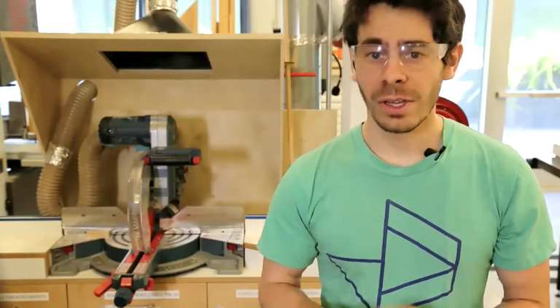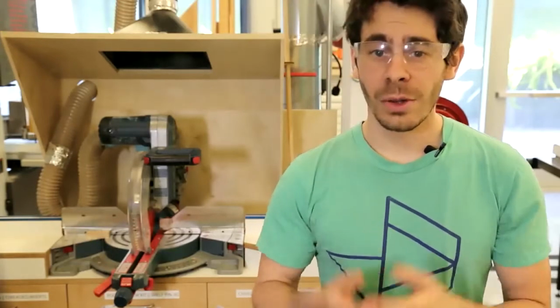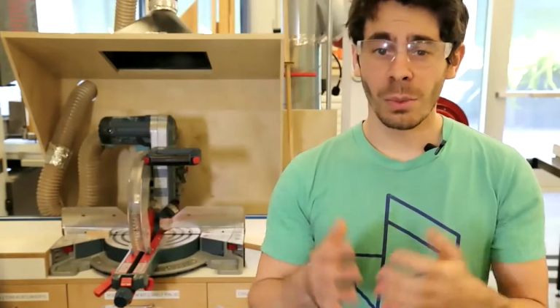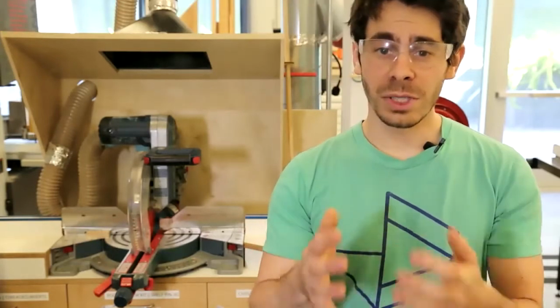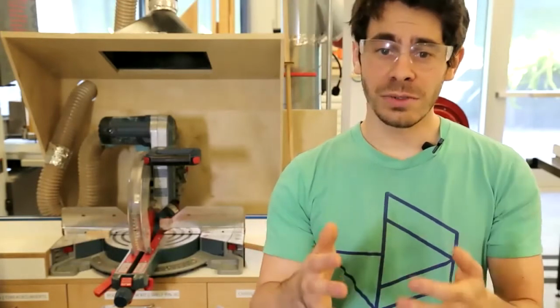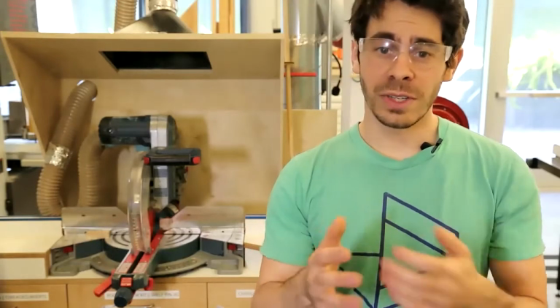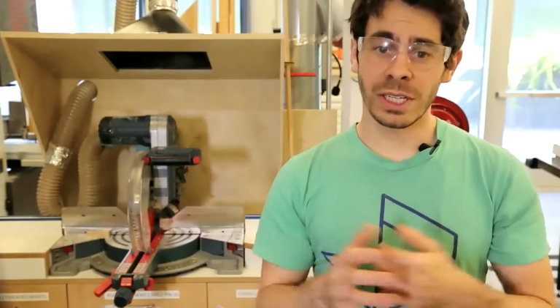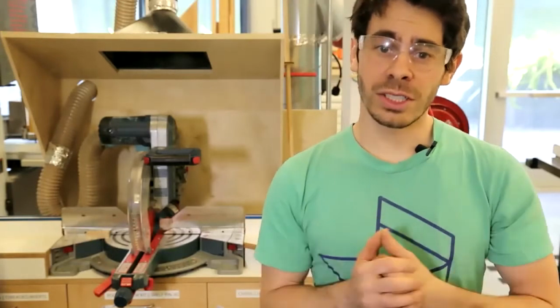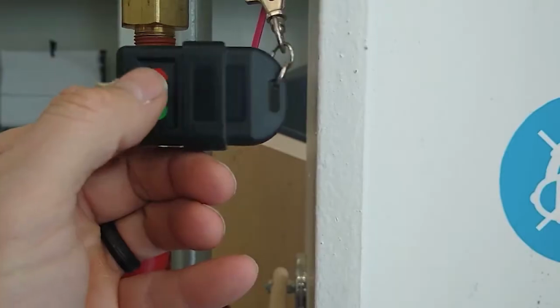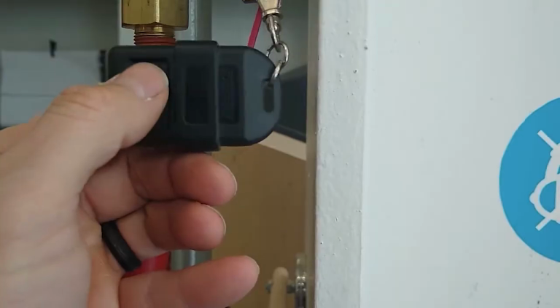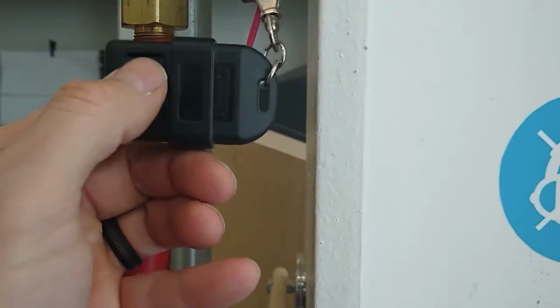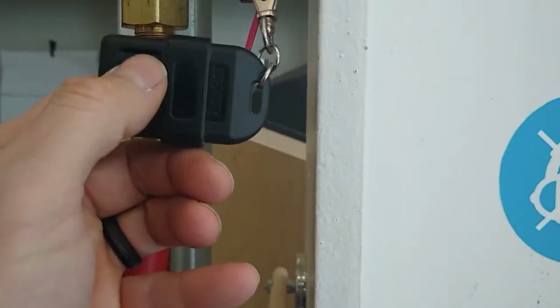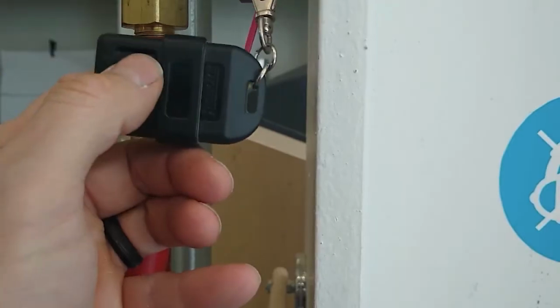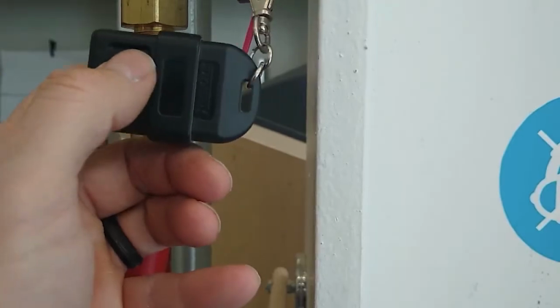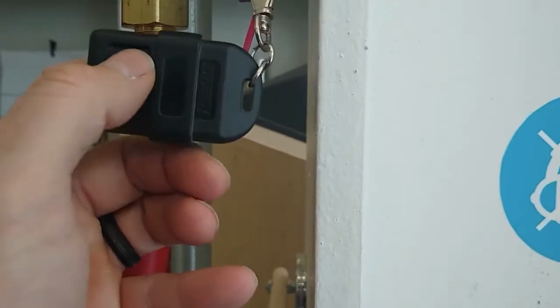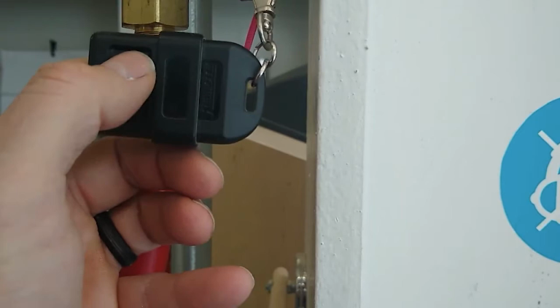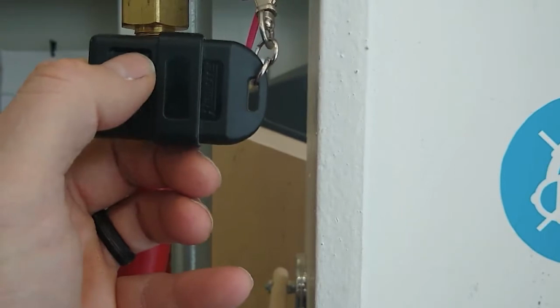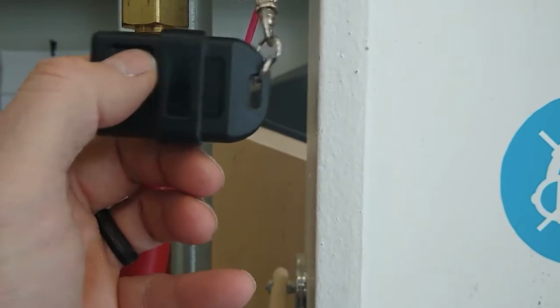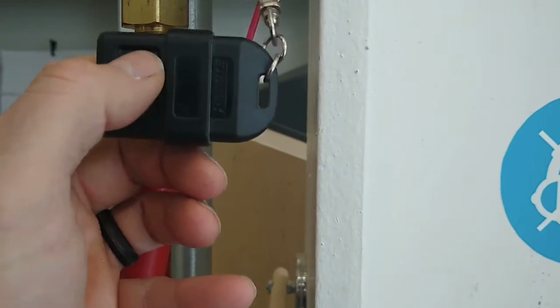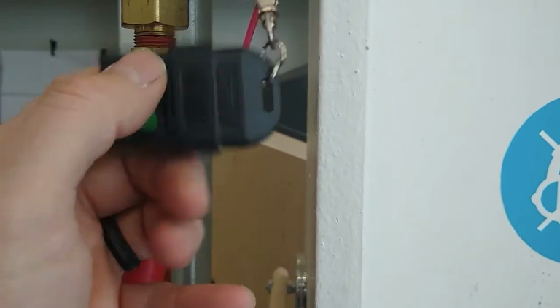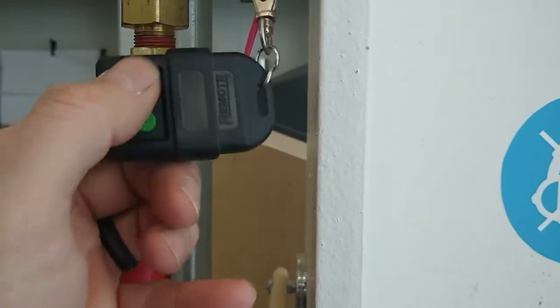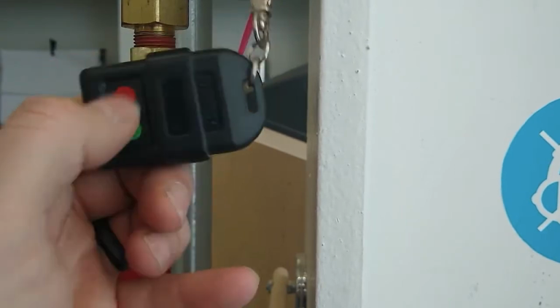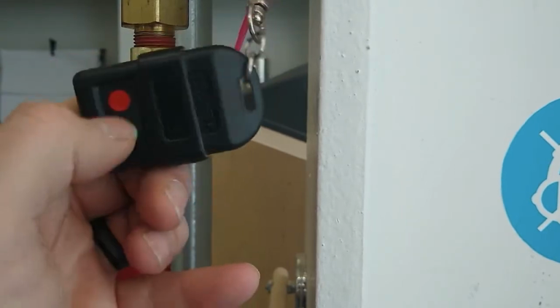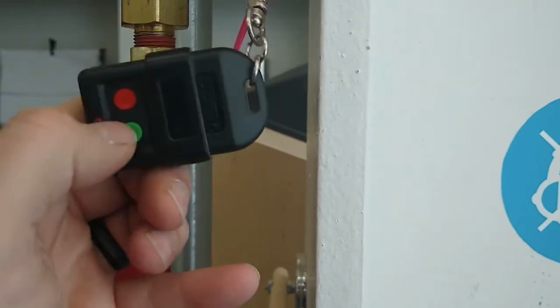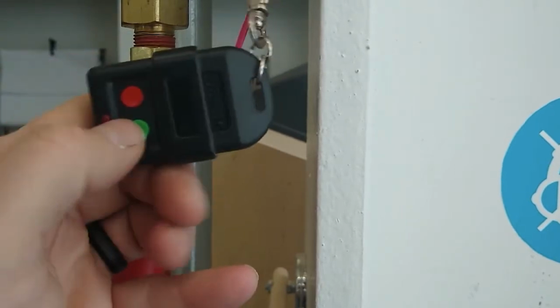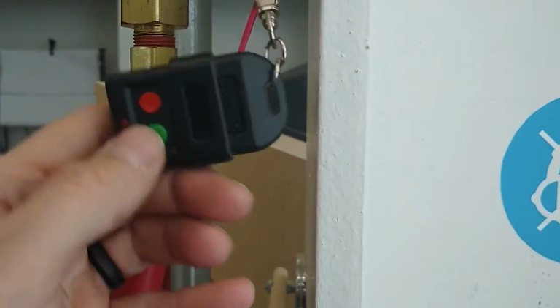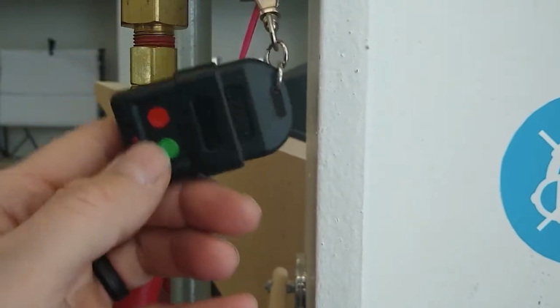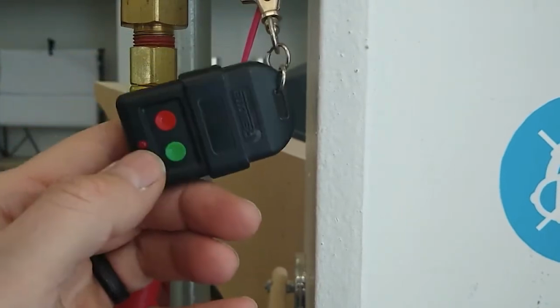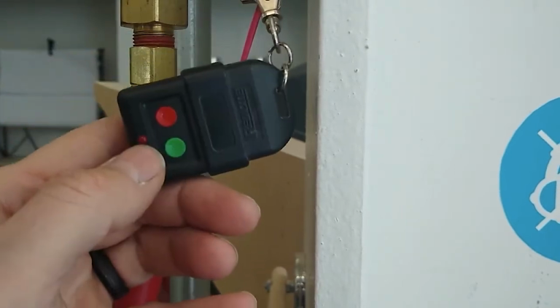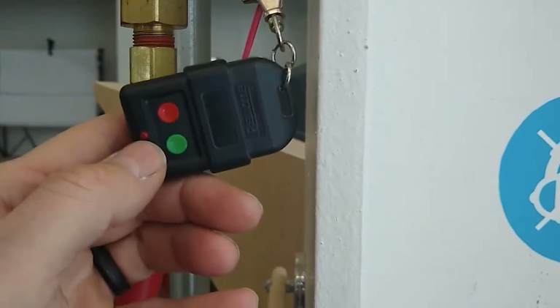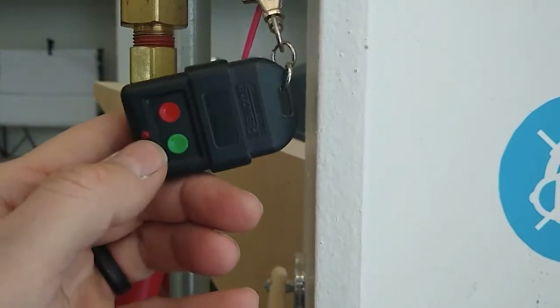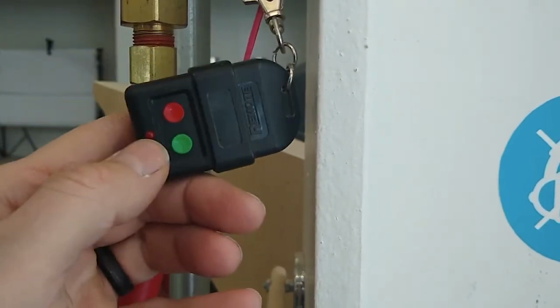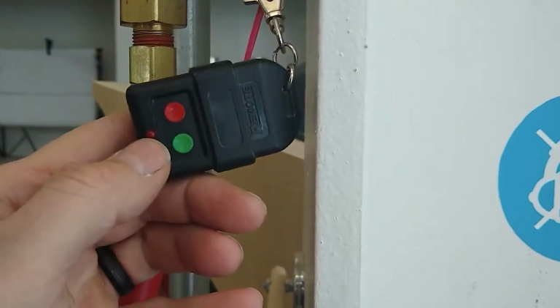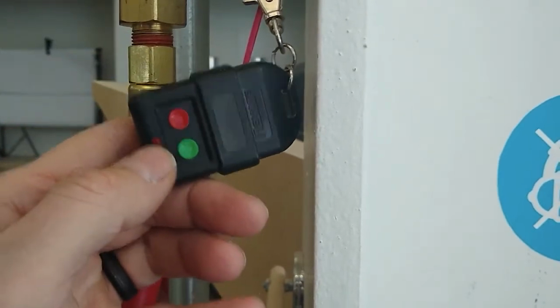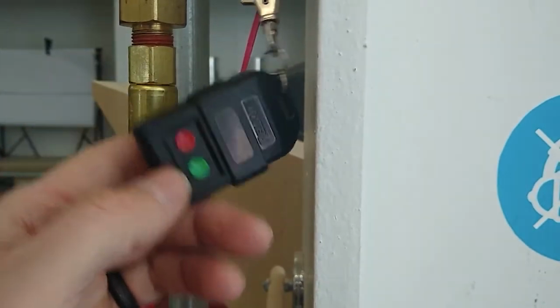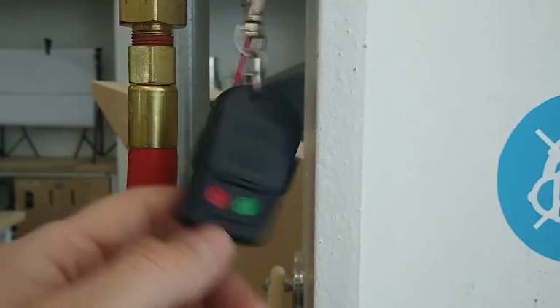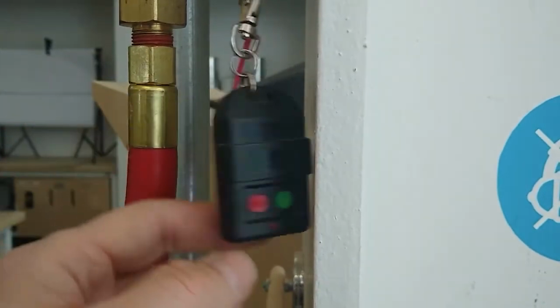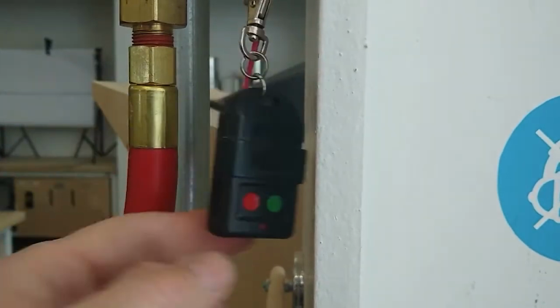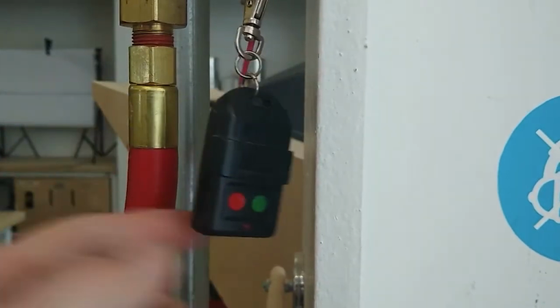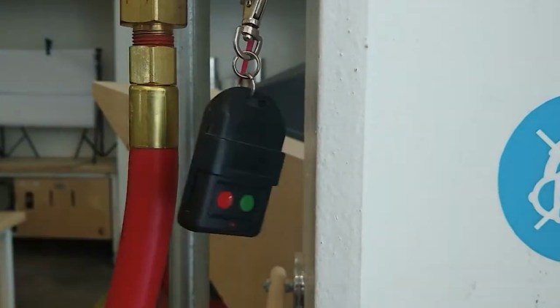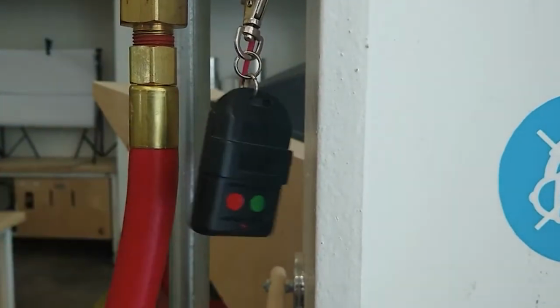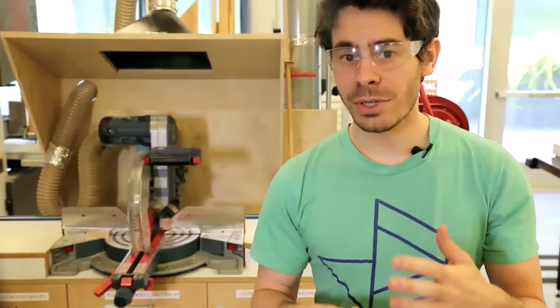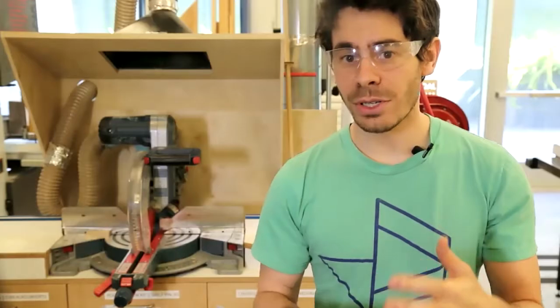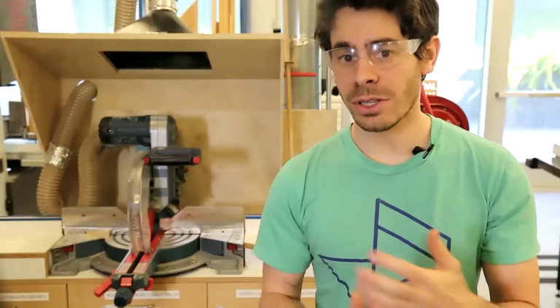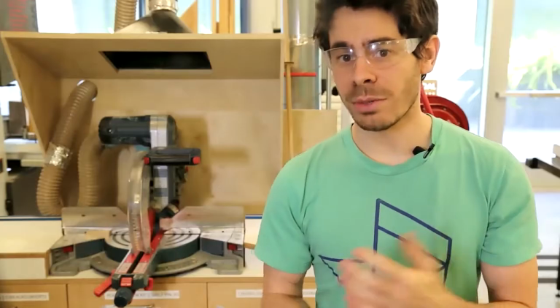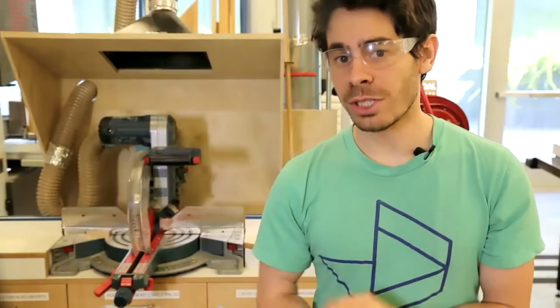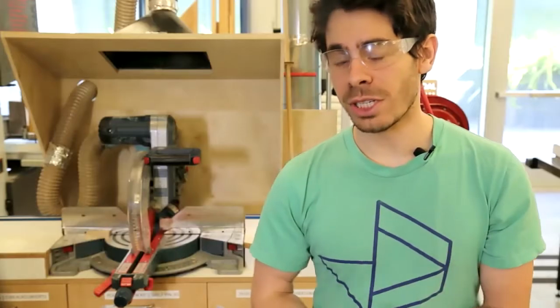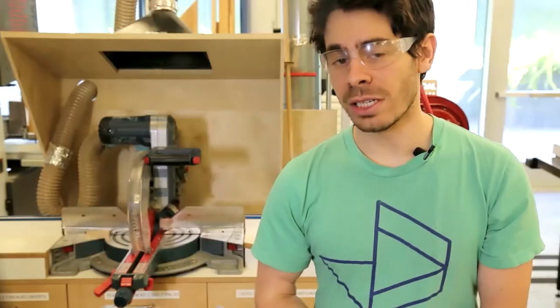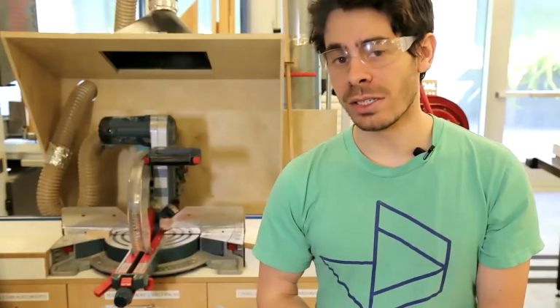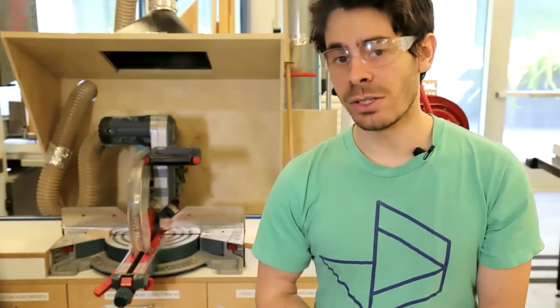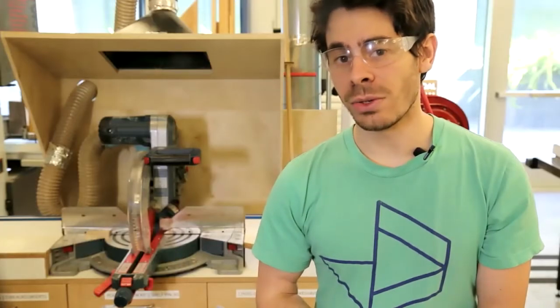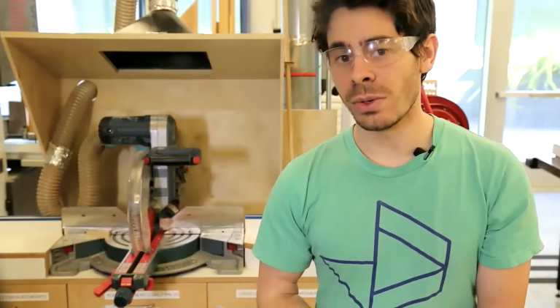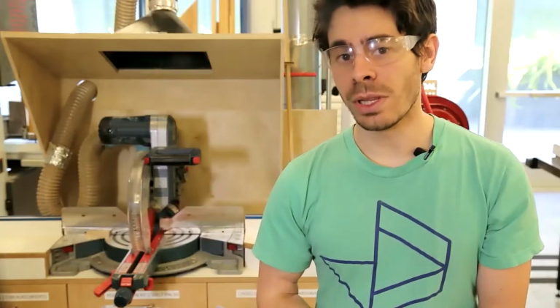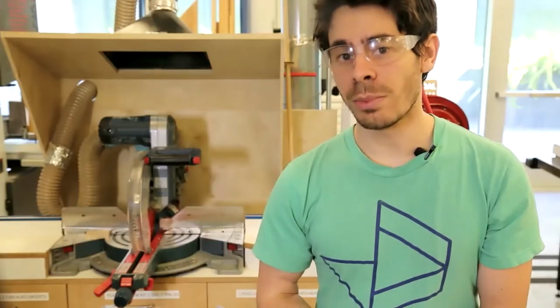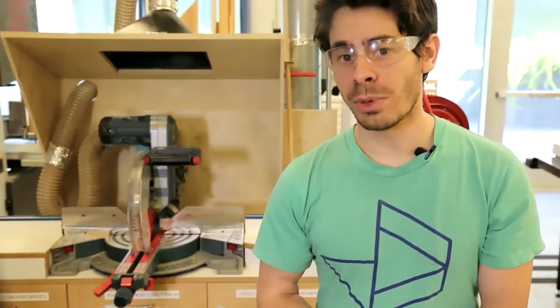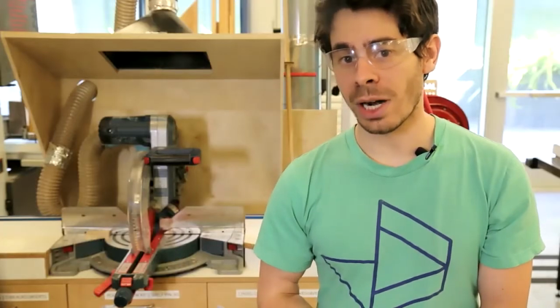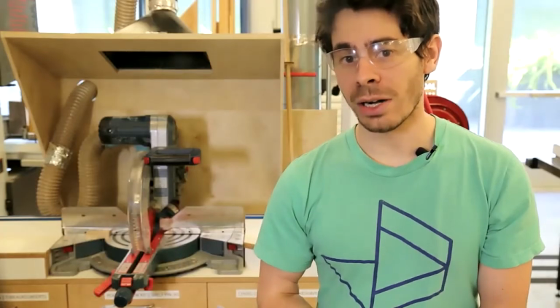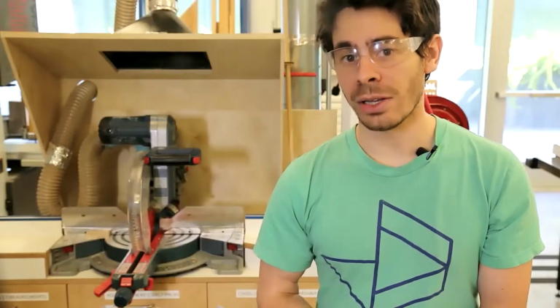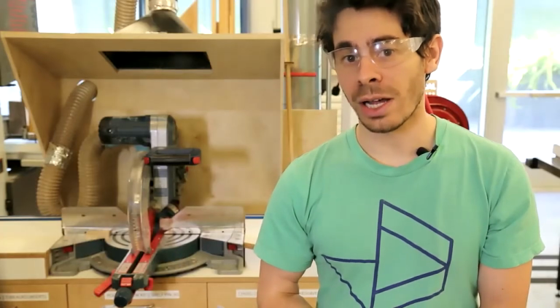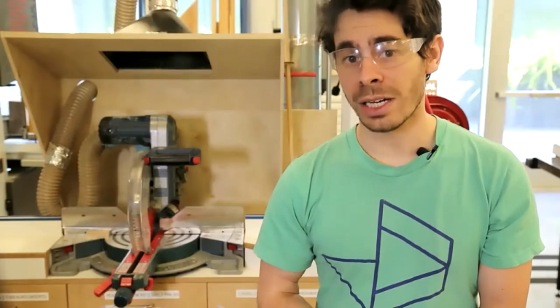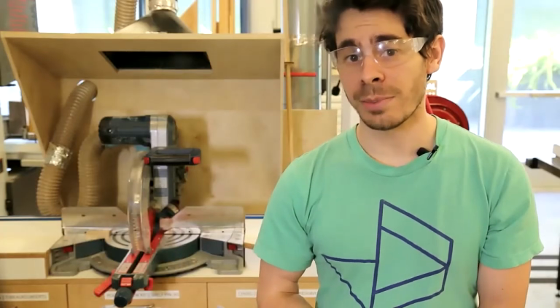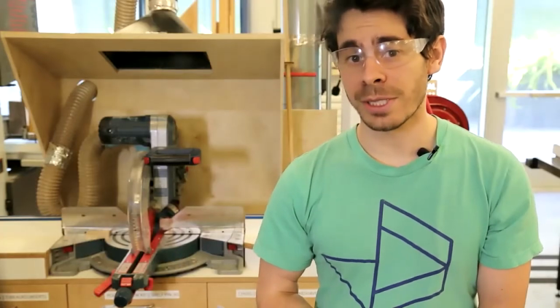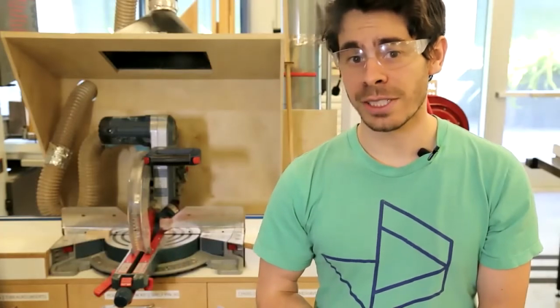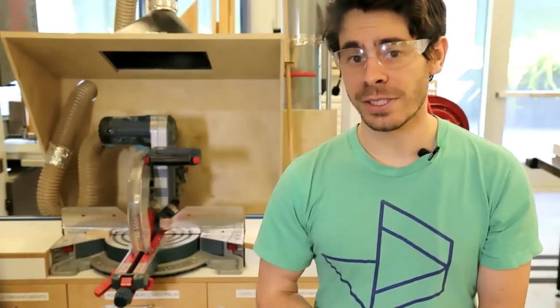Once finished, turn off the exhaust, vacuum up any stray dust, and return the machine to the prior locked position.